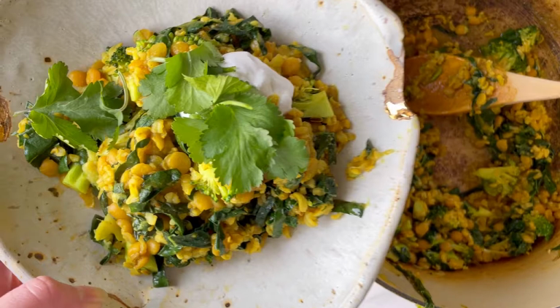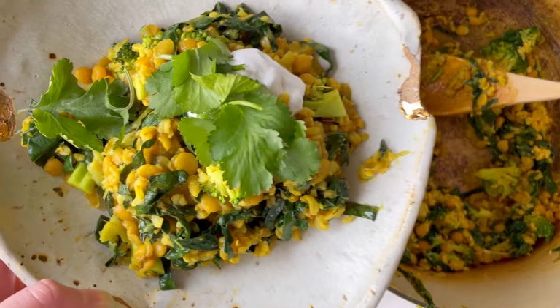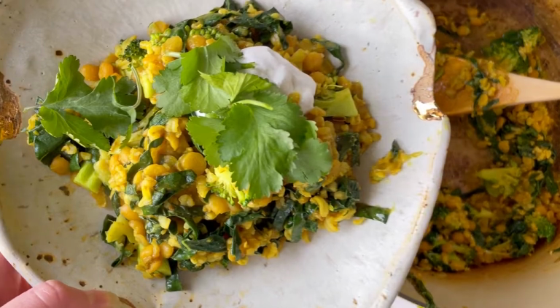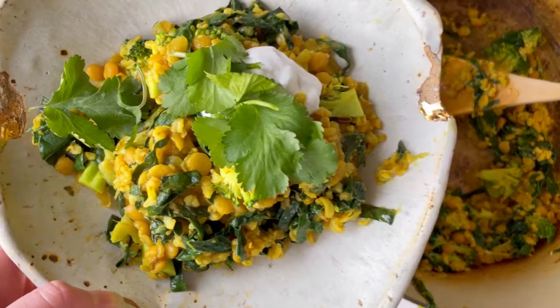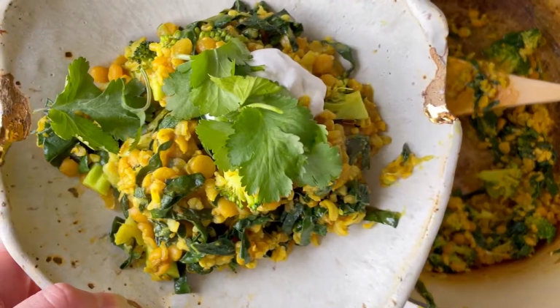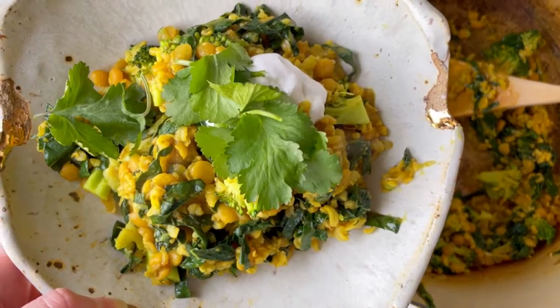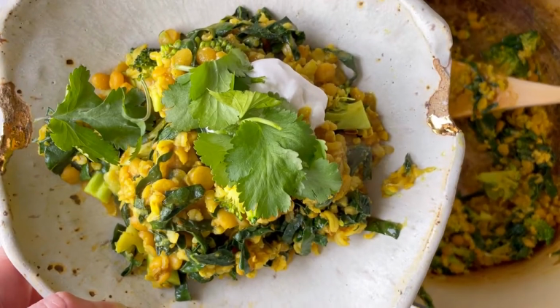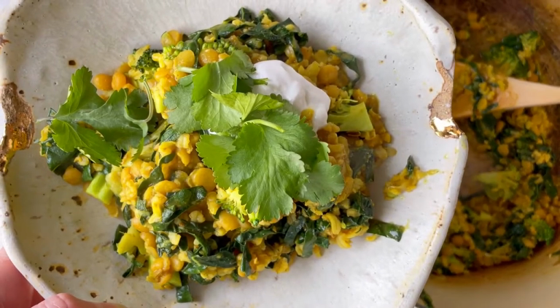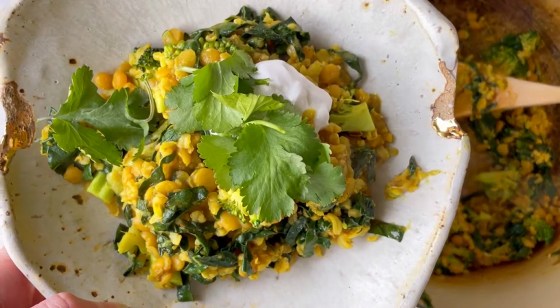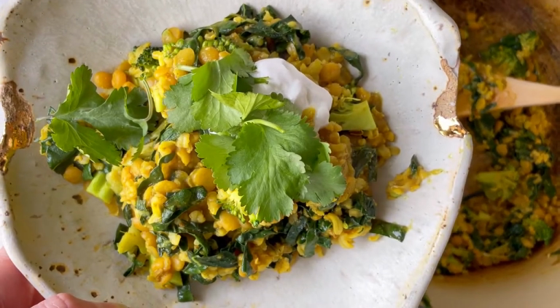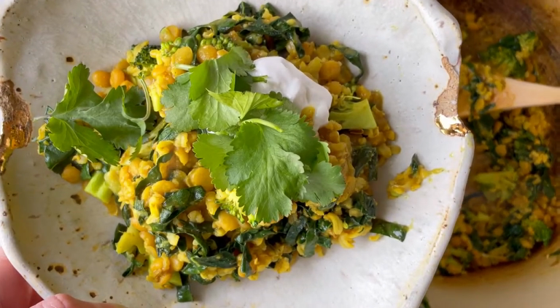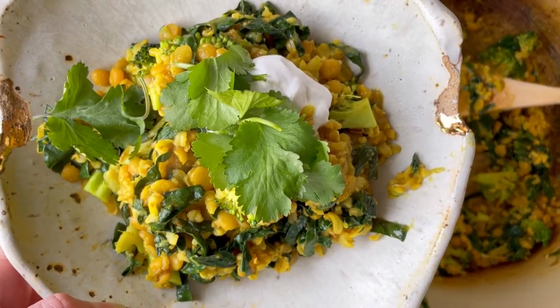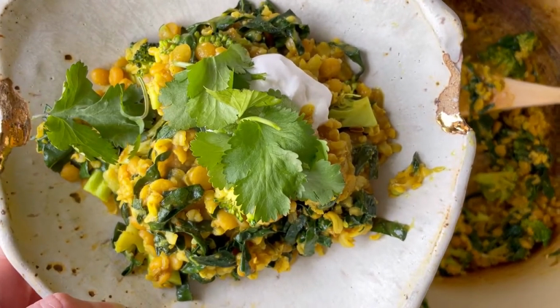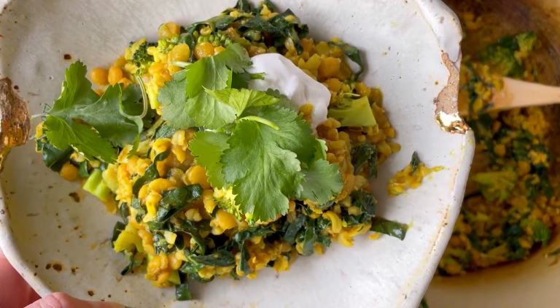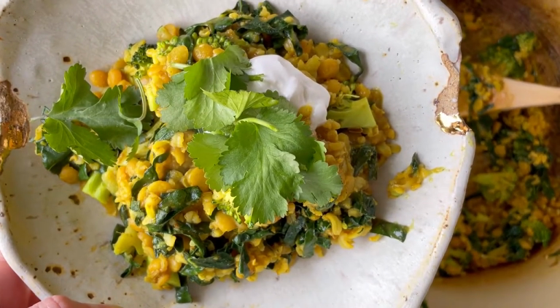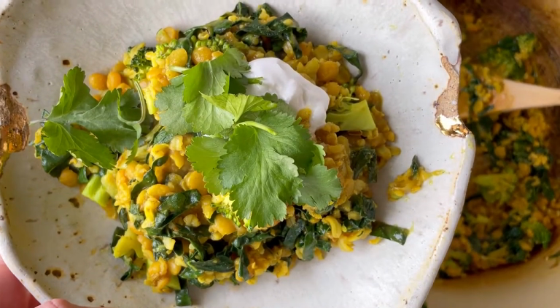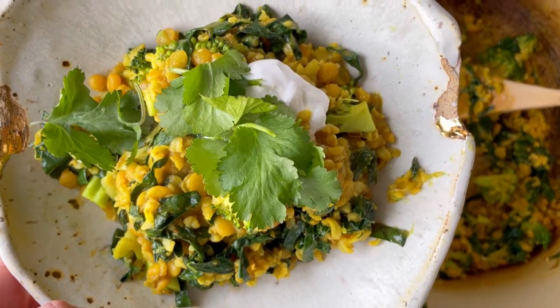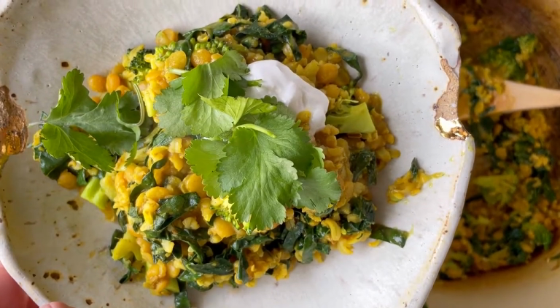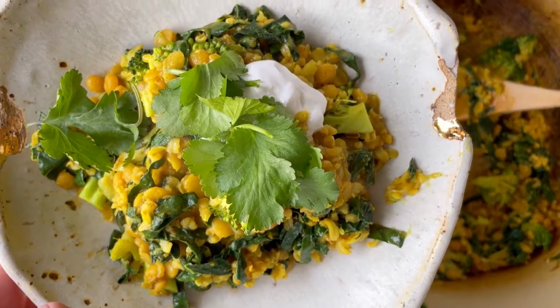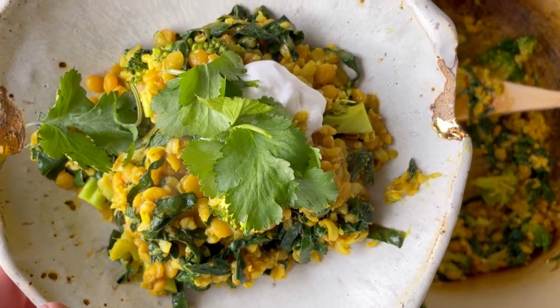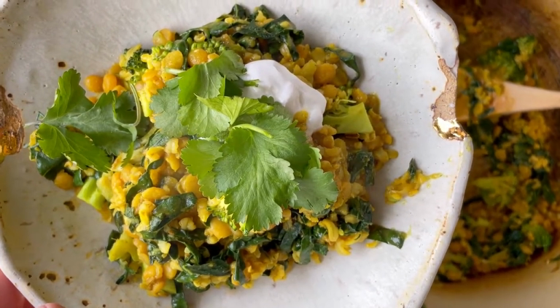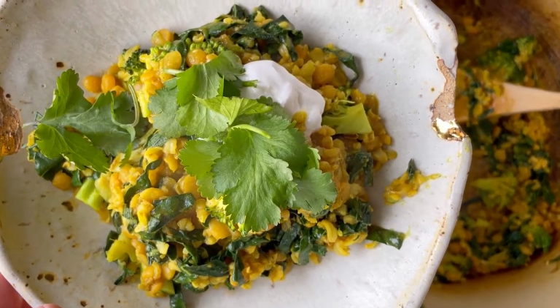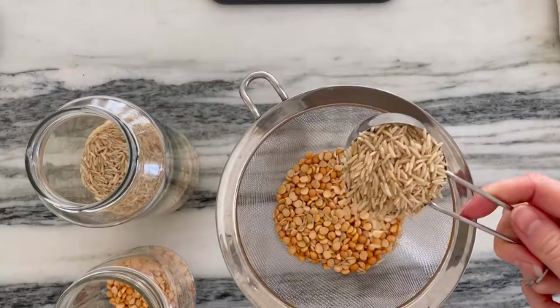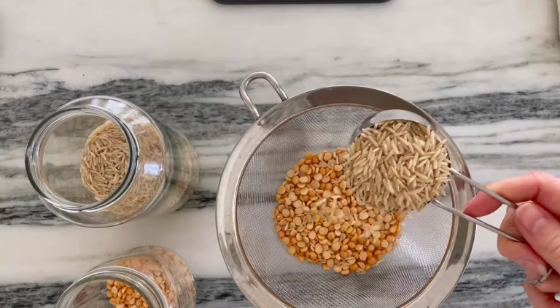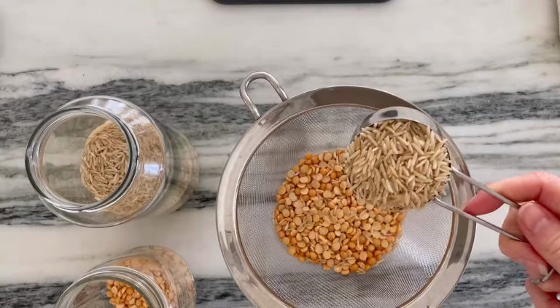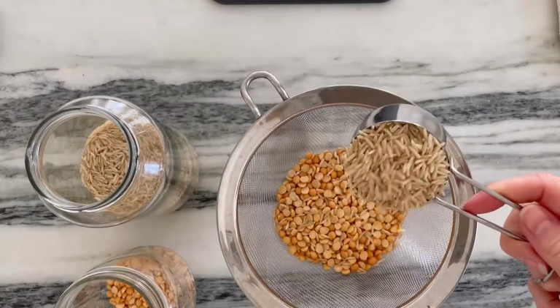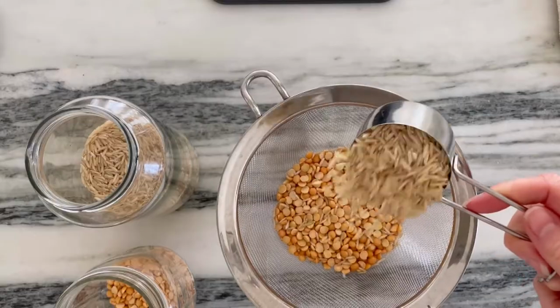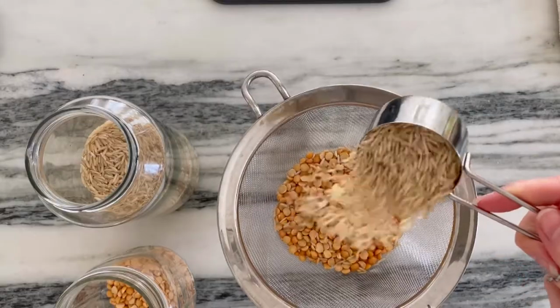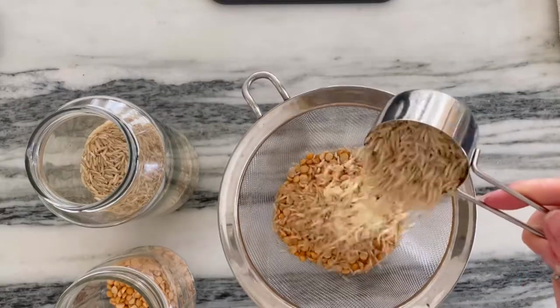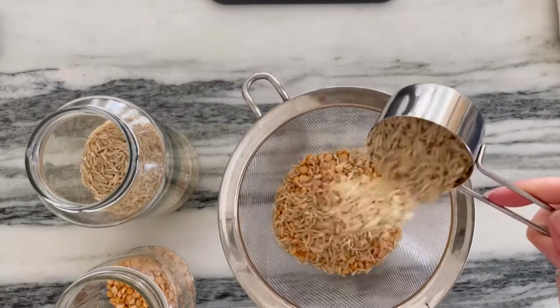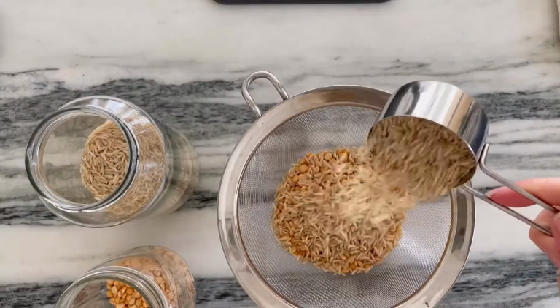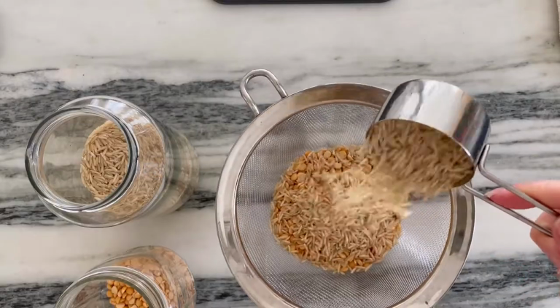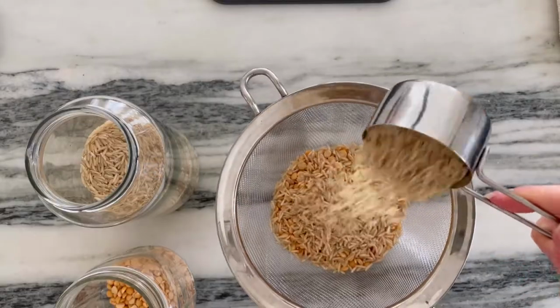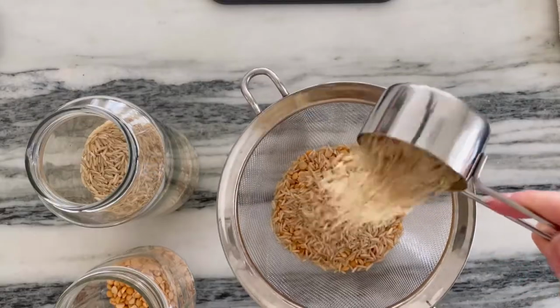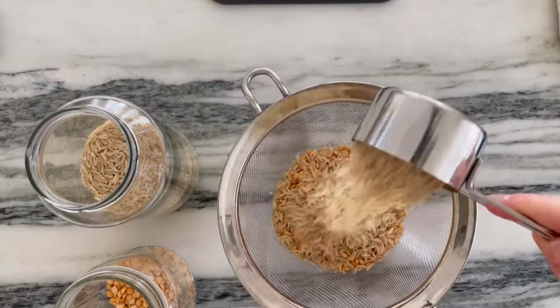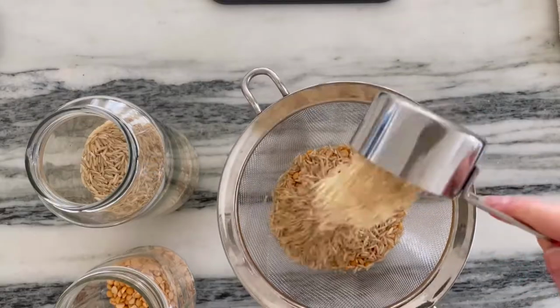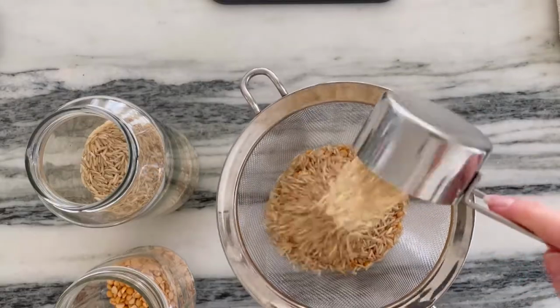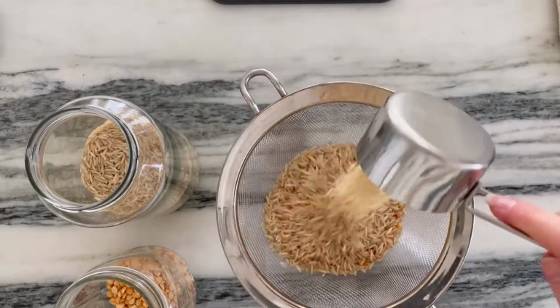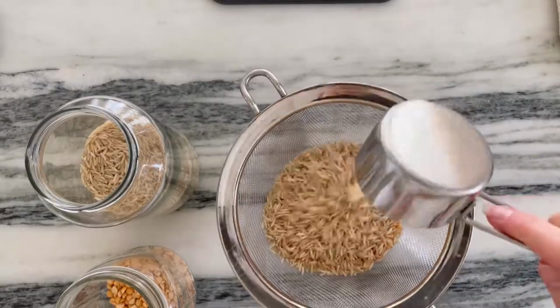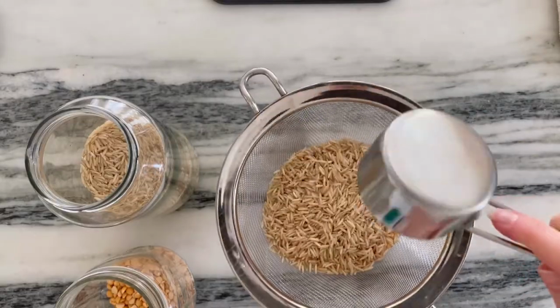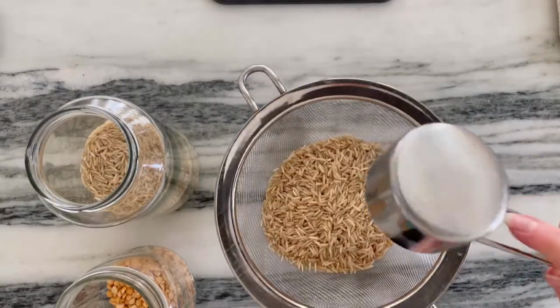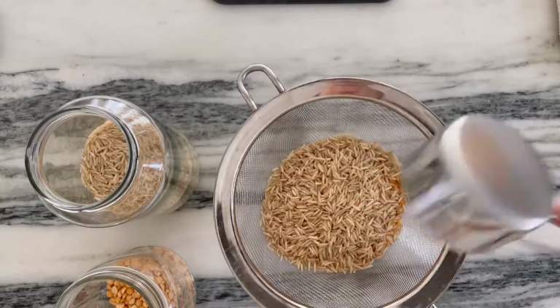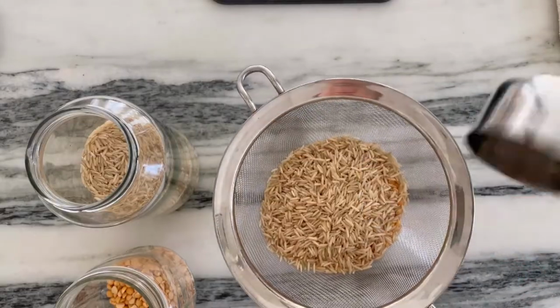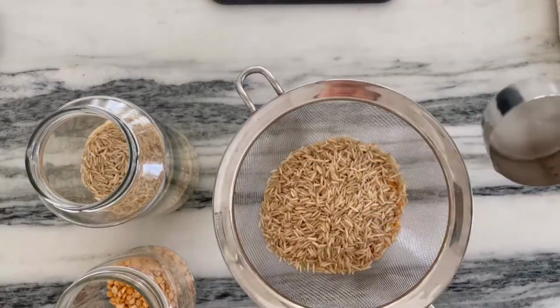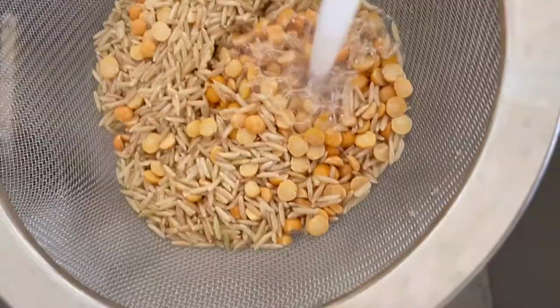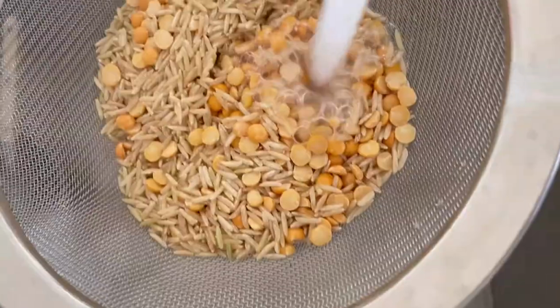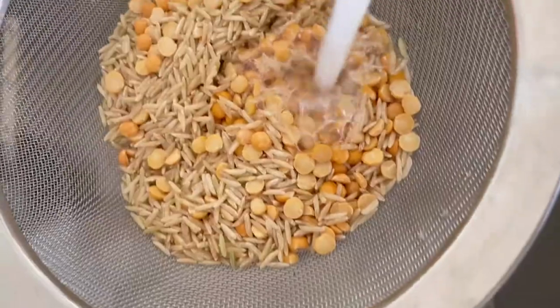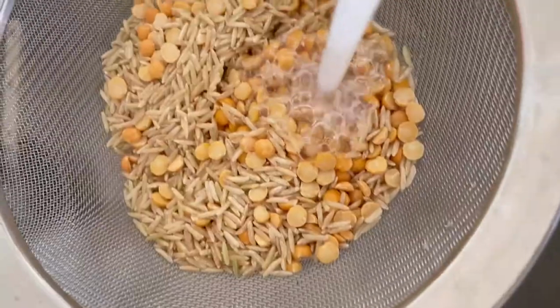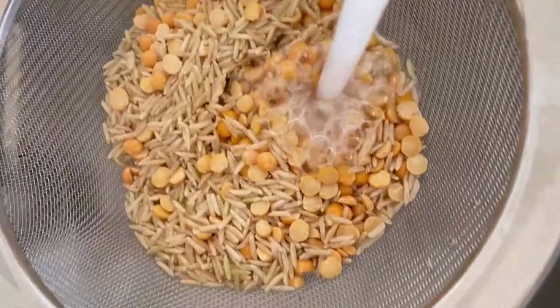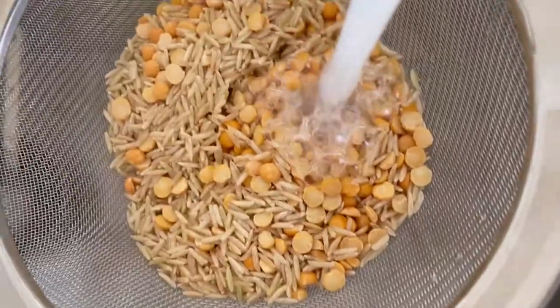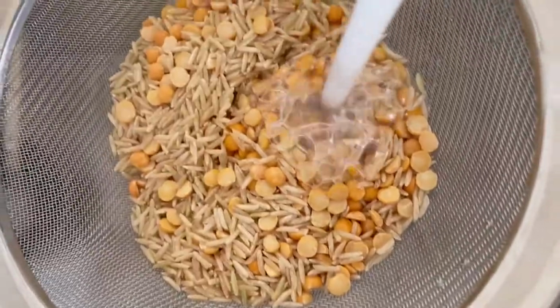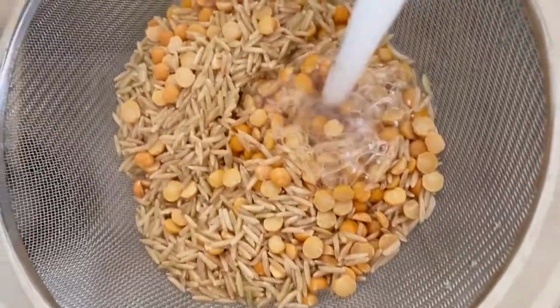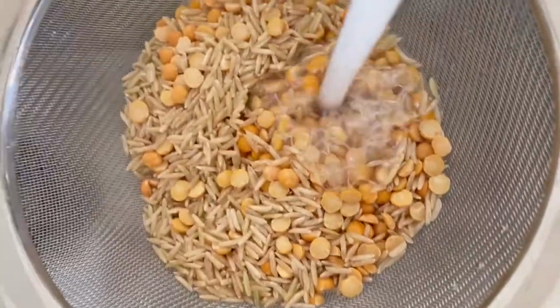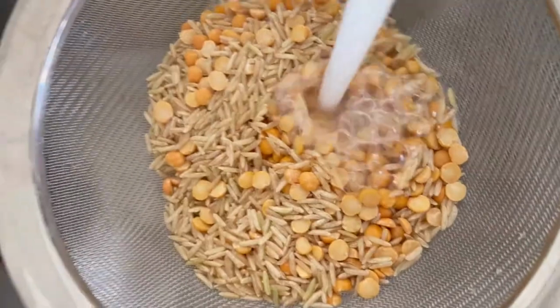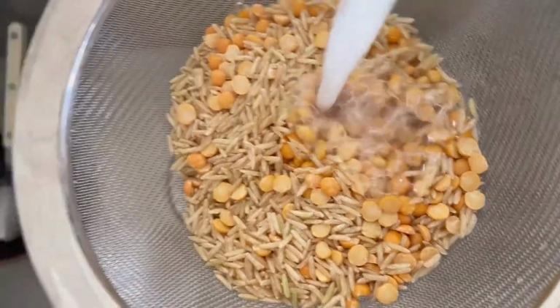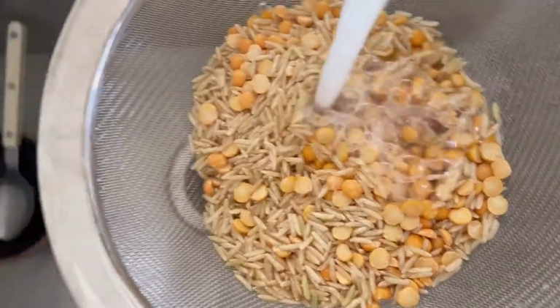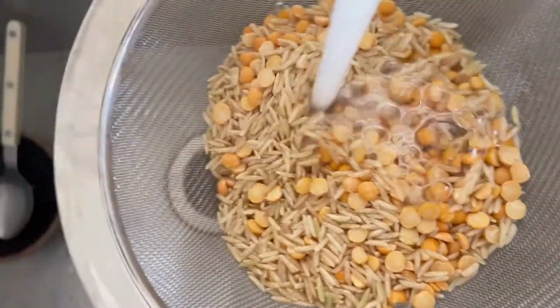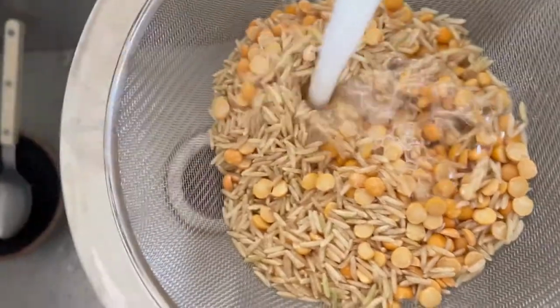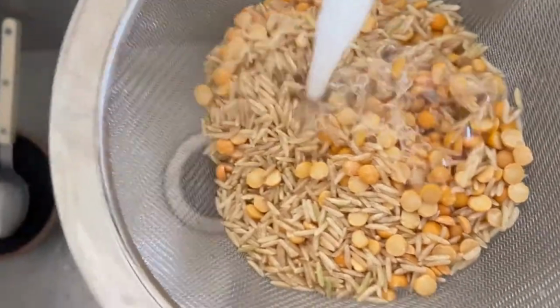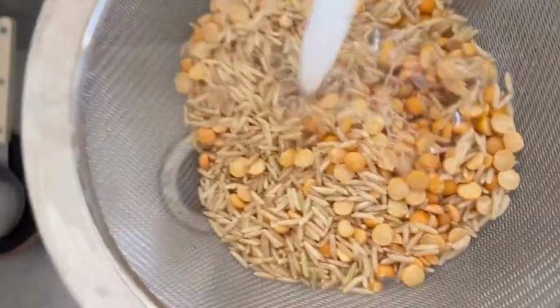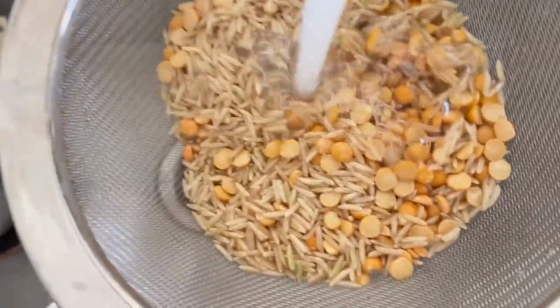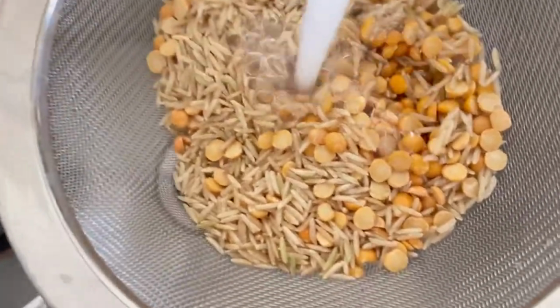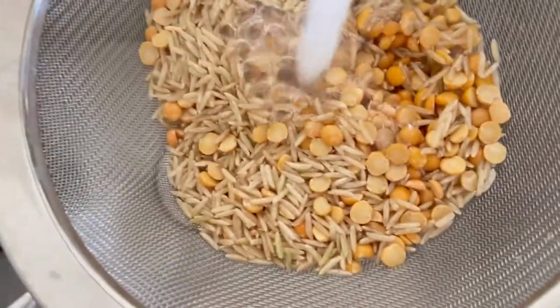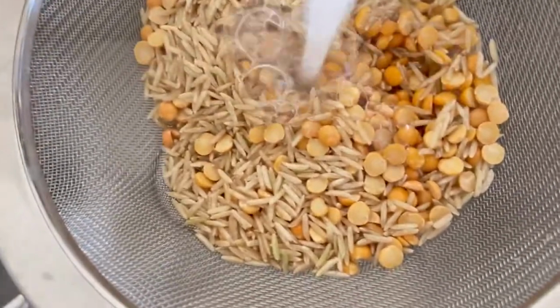I'm going to show you how to make a cleansing green kitchari for when your gut is feeling not at its best or you need a little bit of a break.